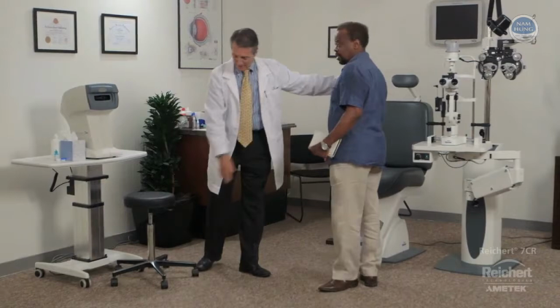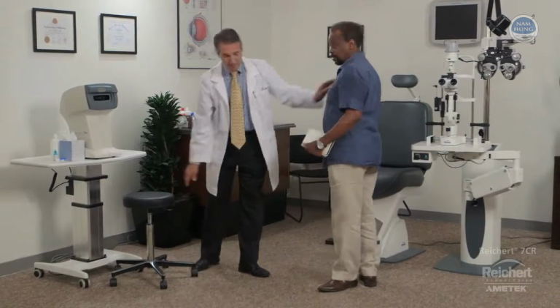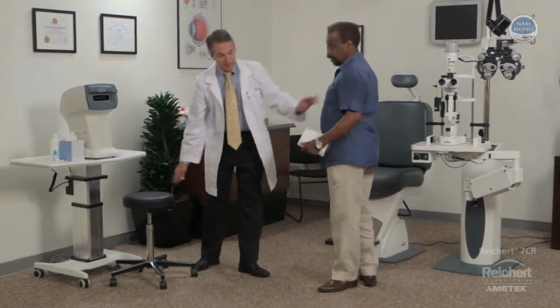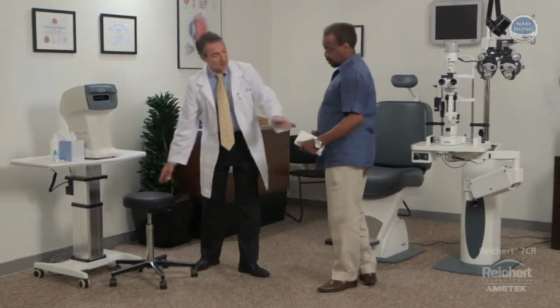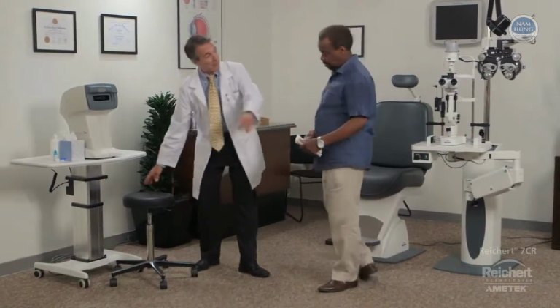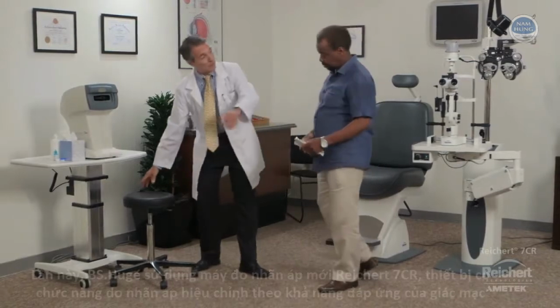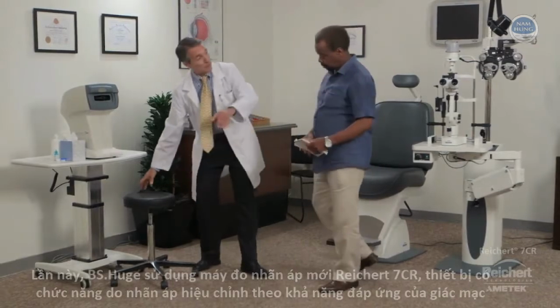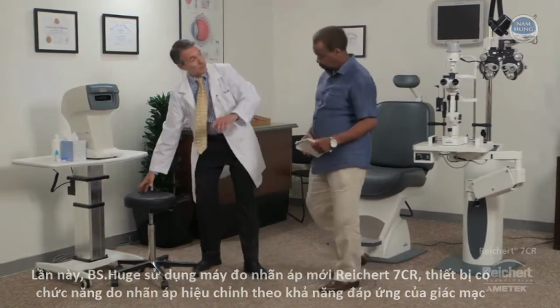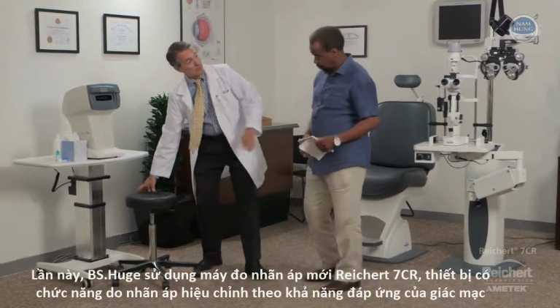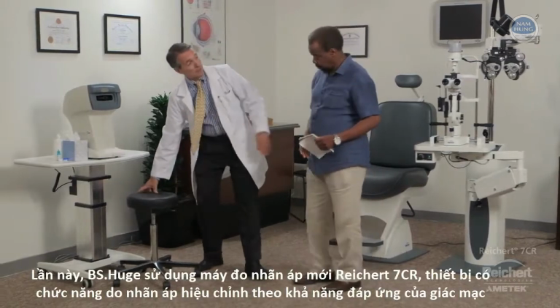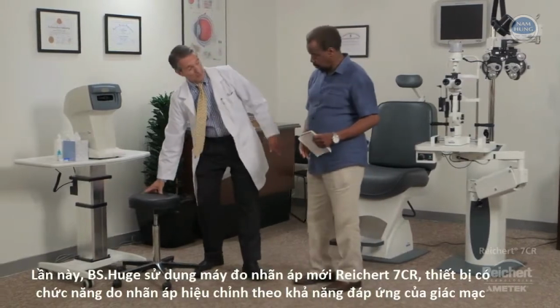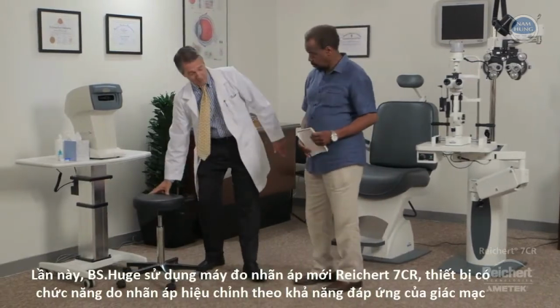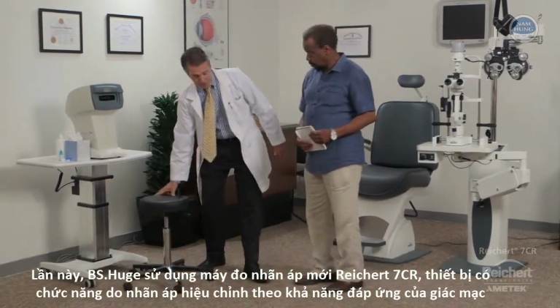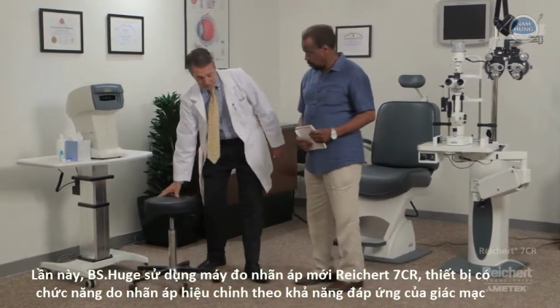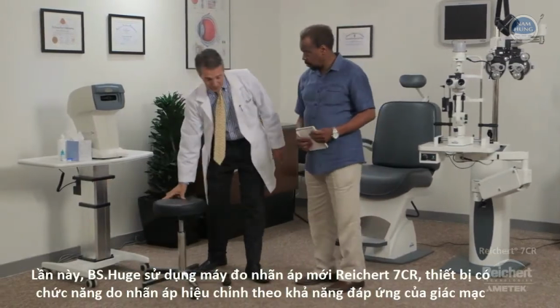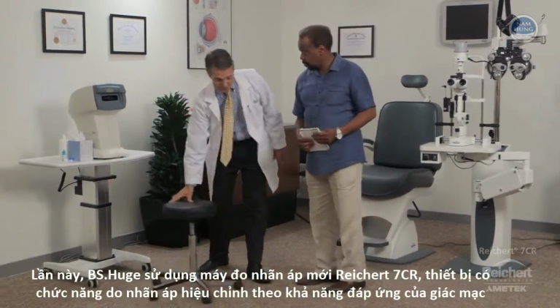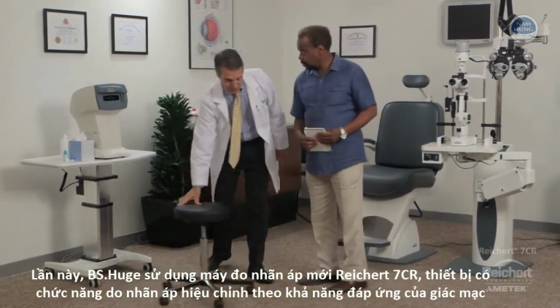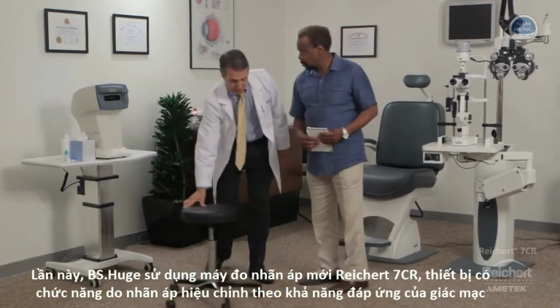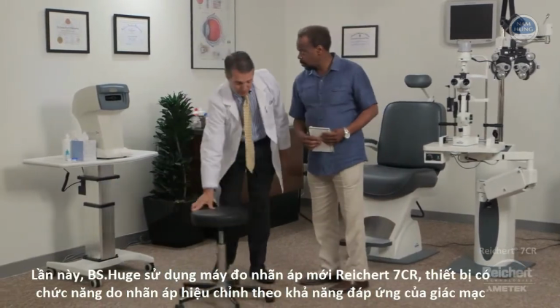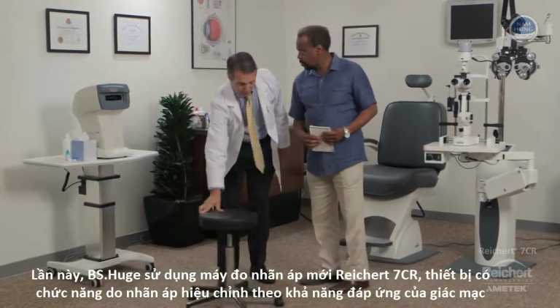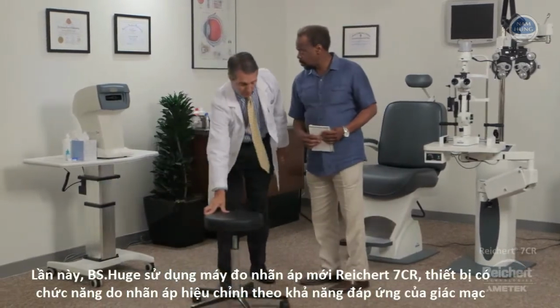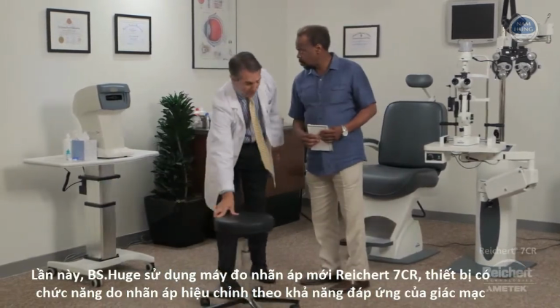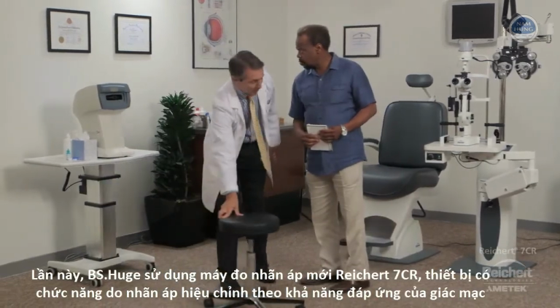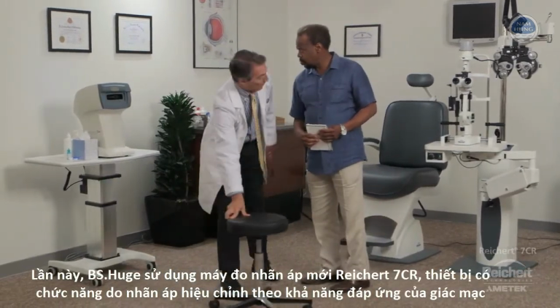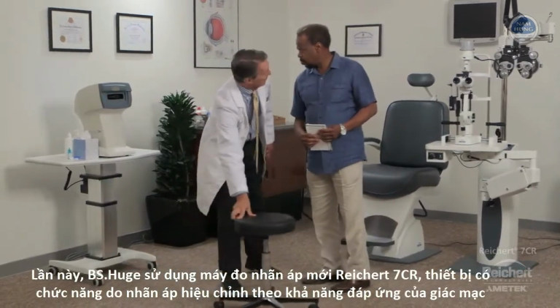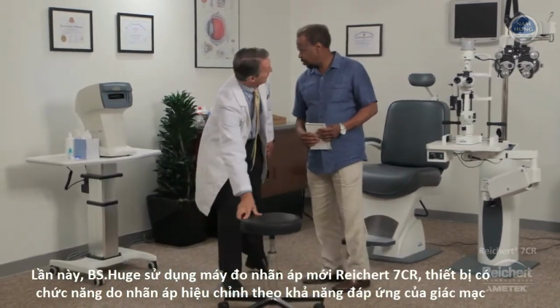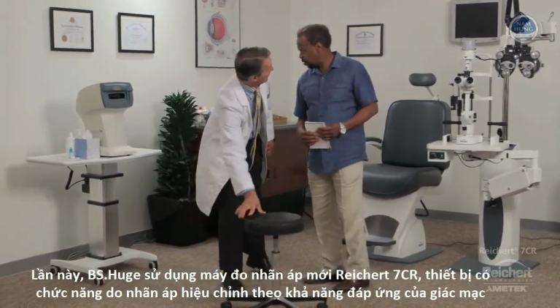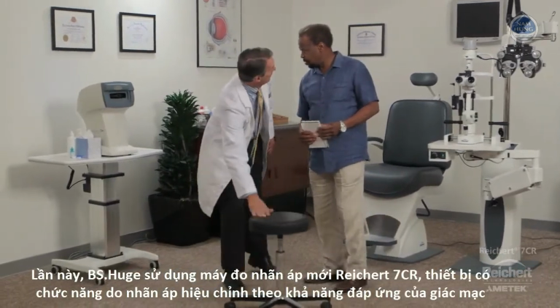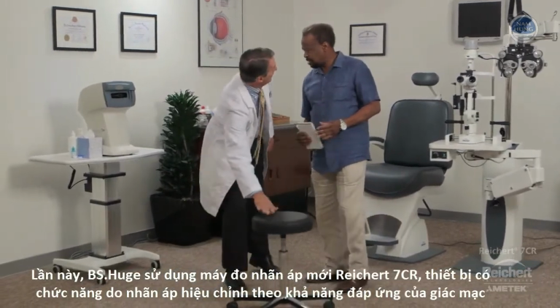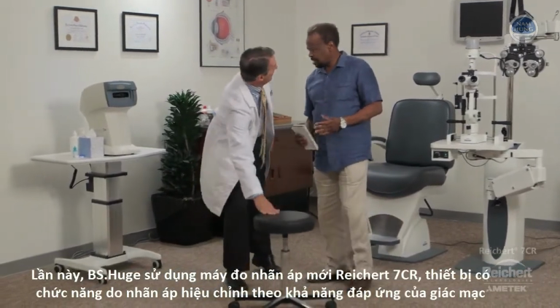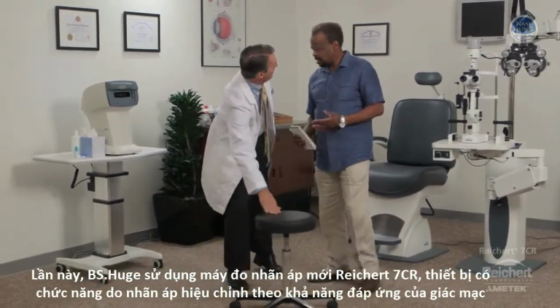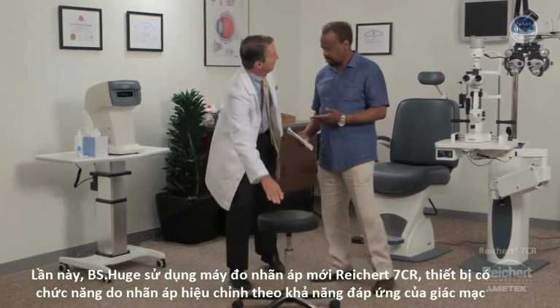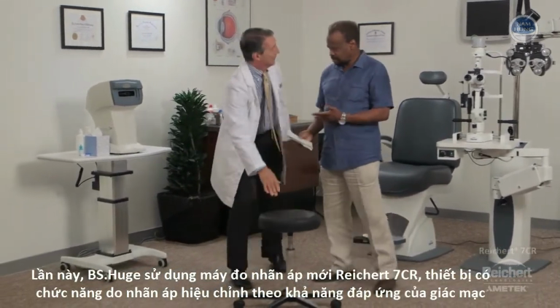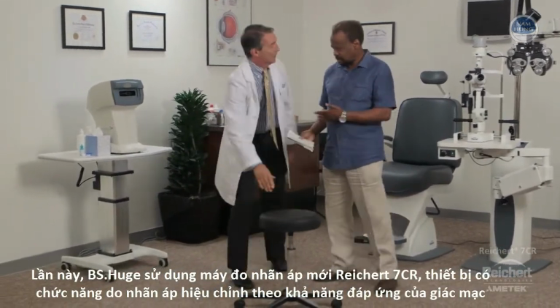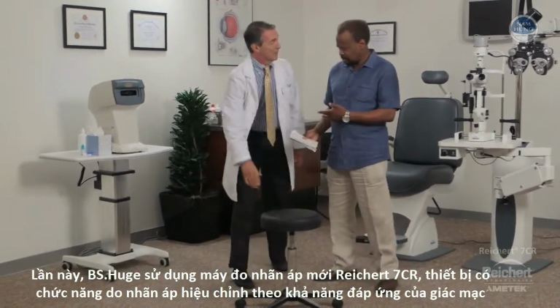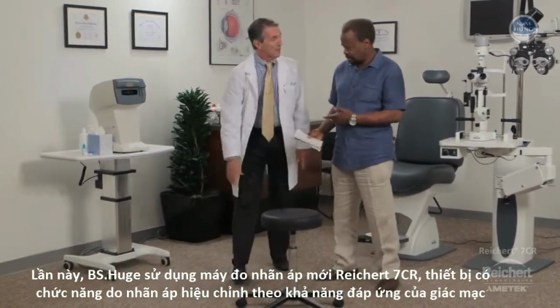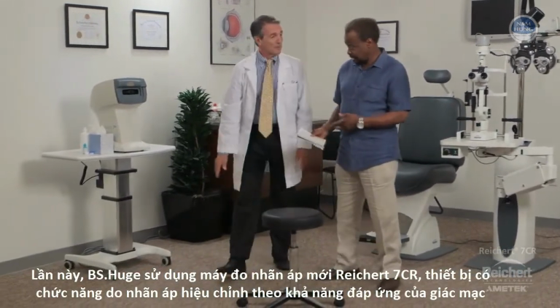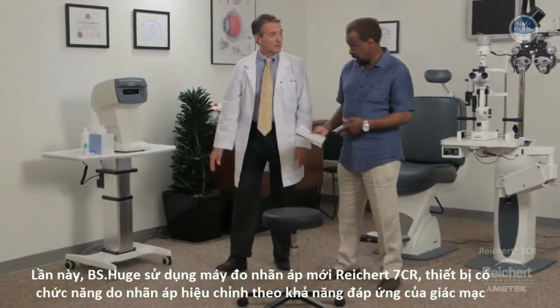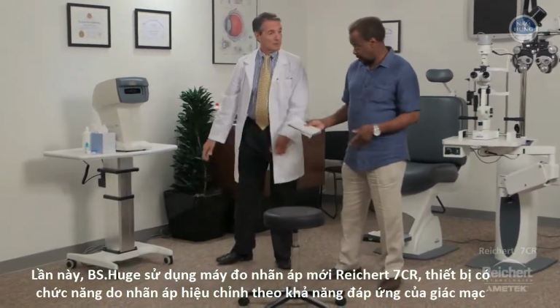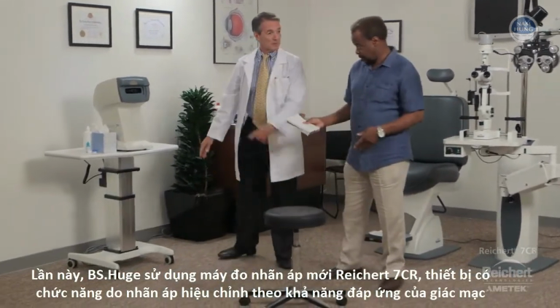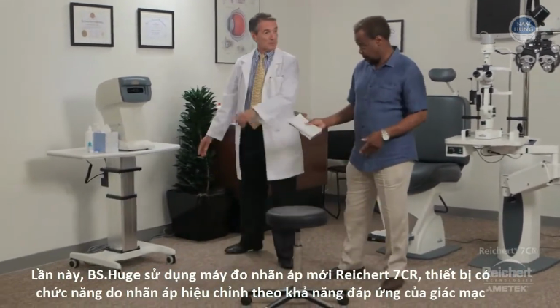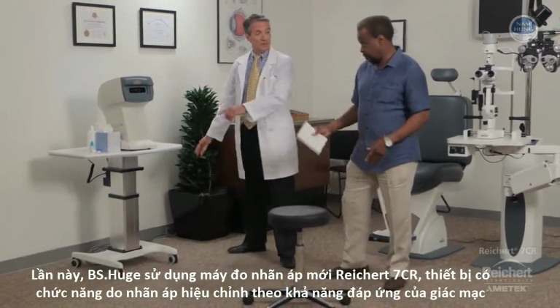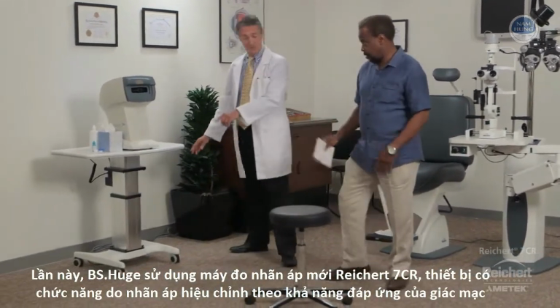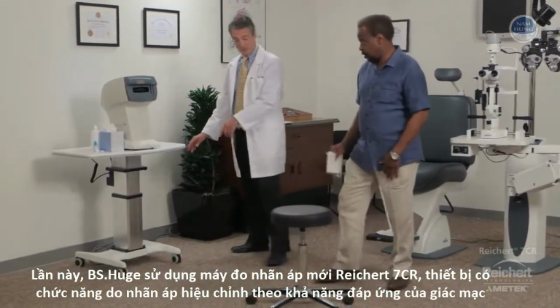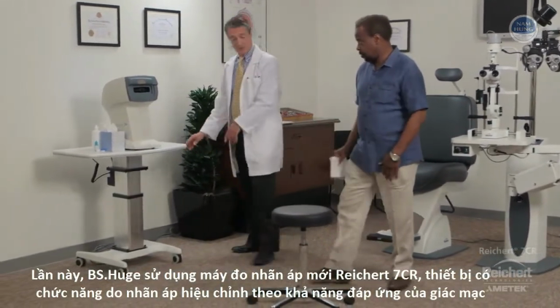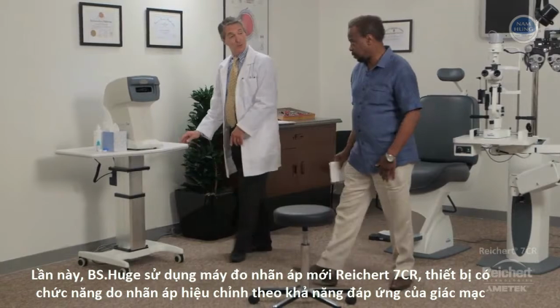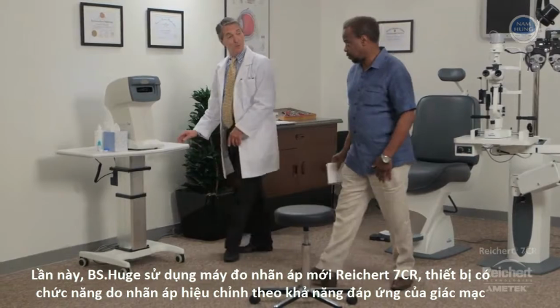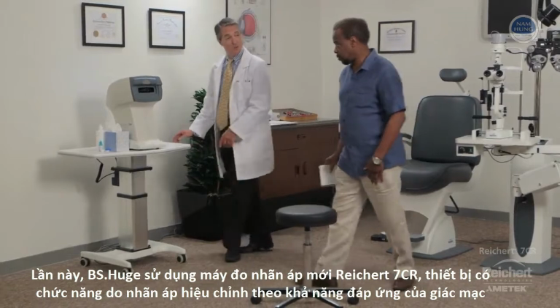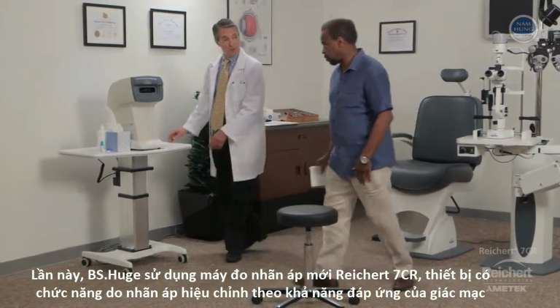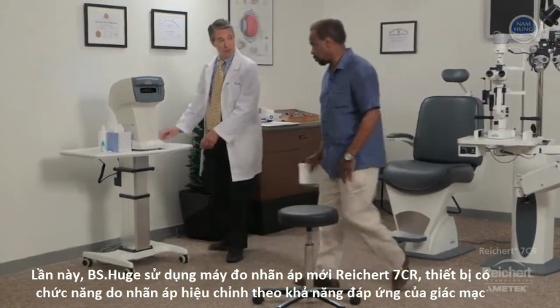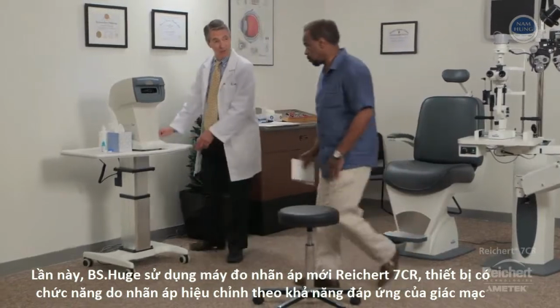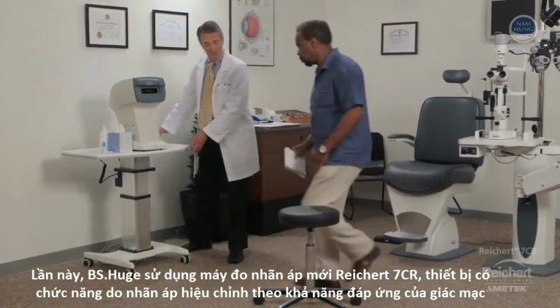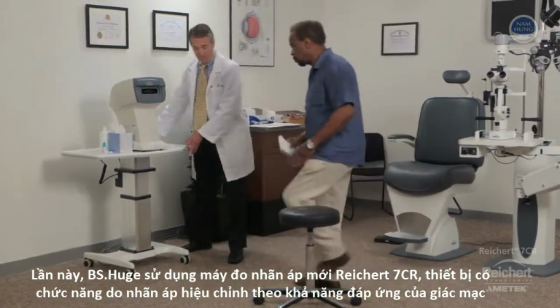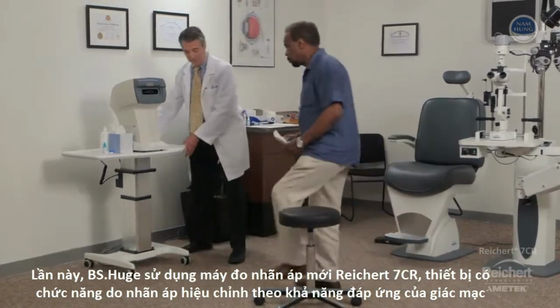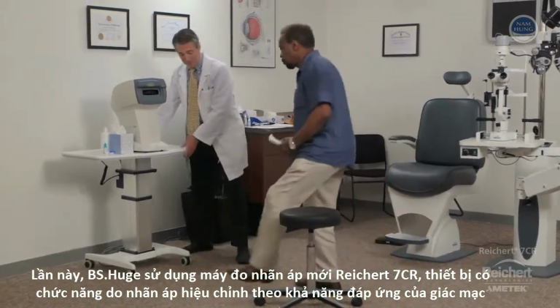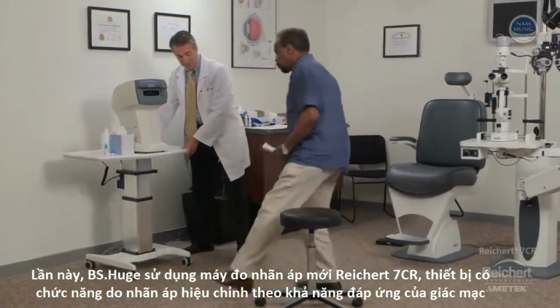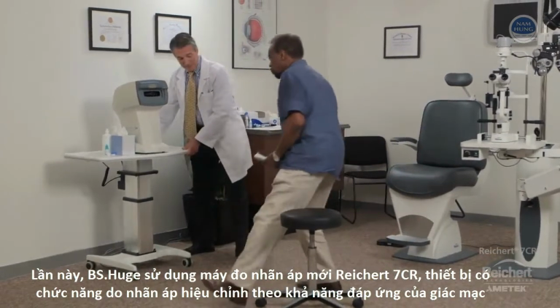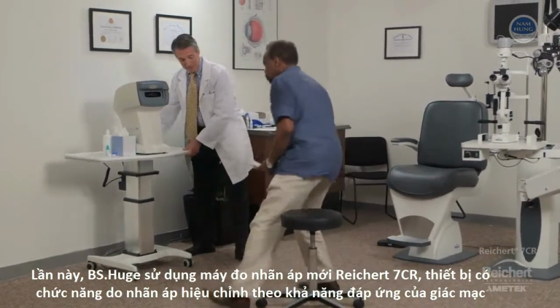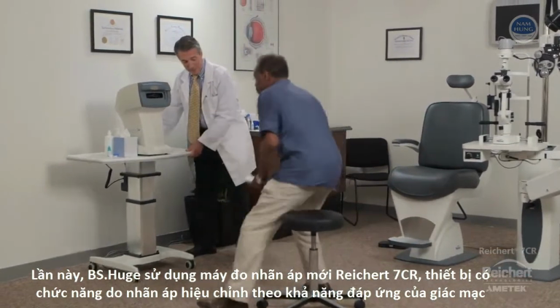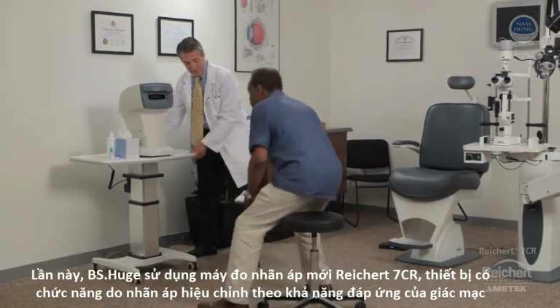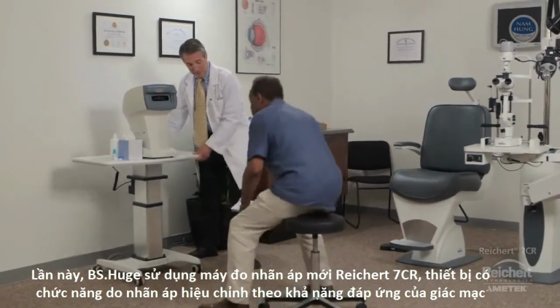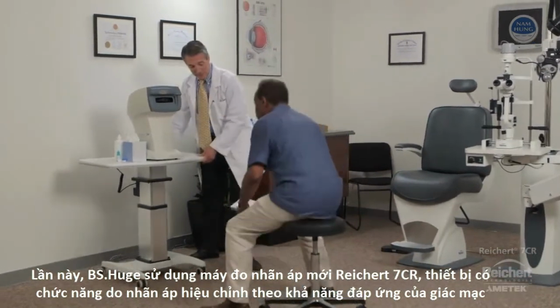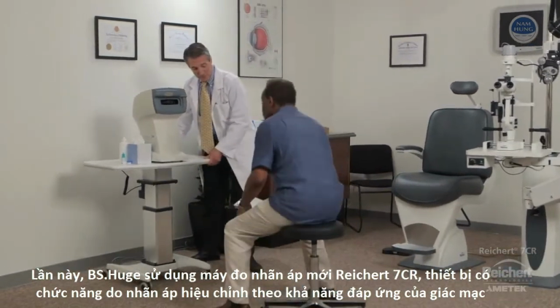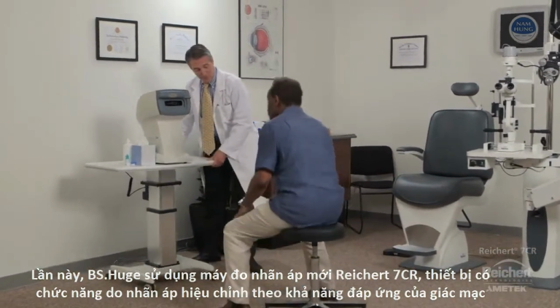For this visit, Dr. Hughes will be using his new Reichert 7CR auto-tonometer with corneal response technology.